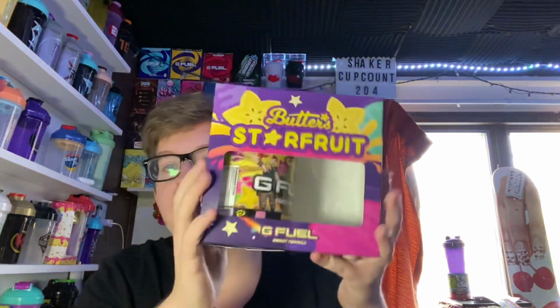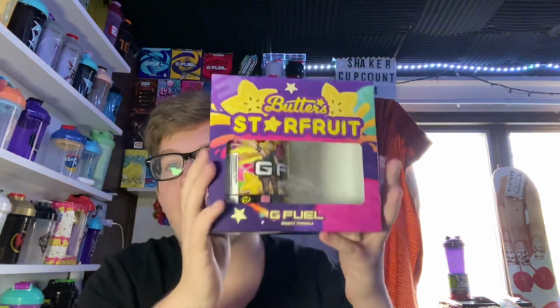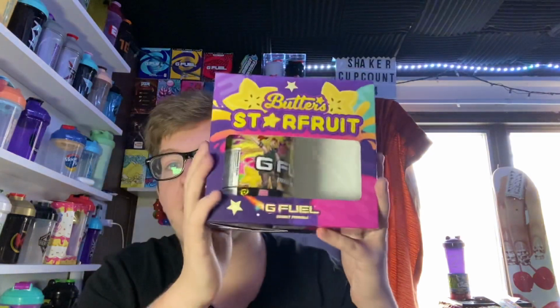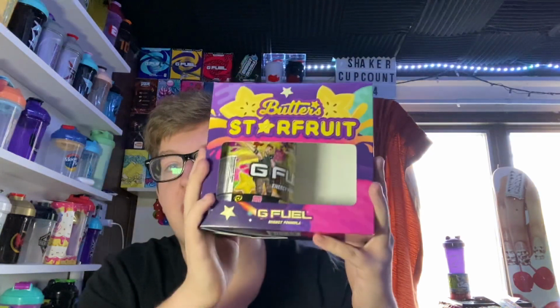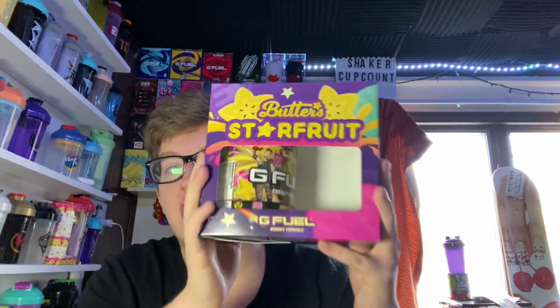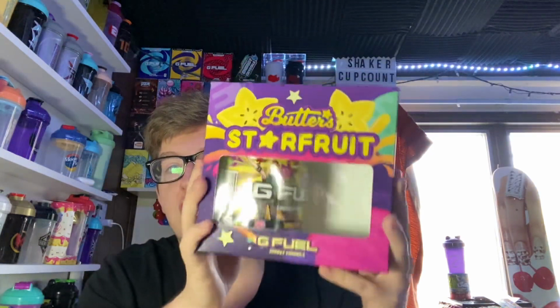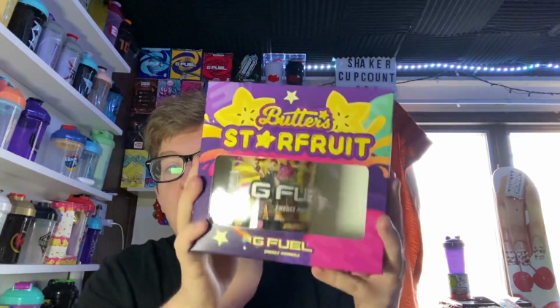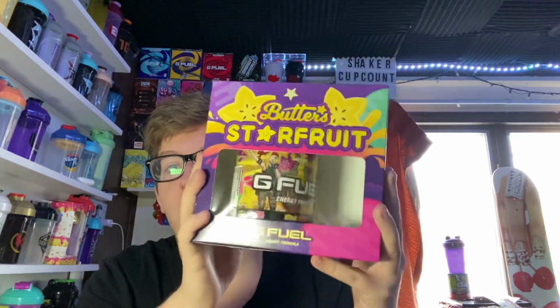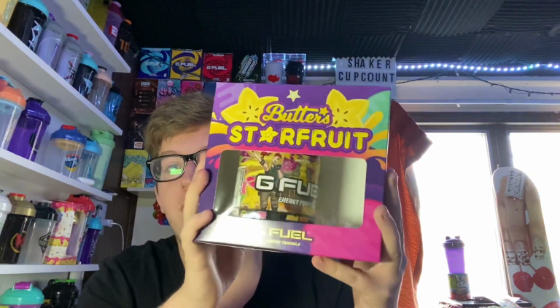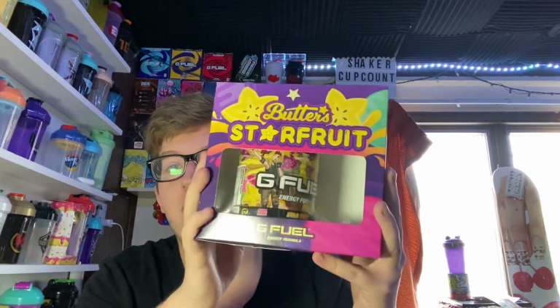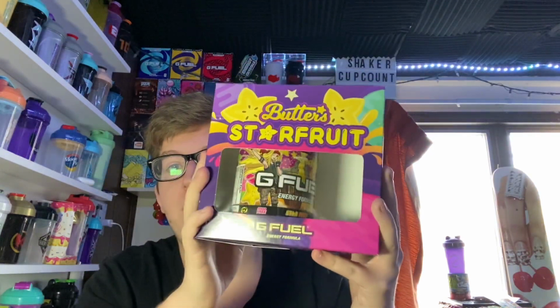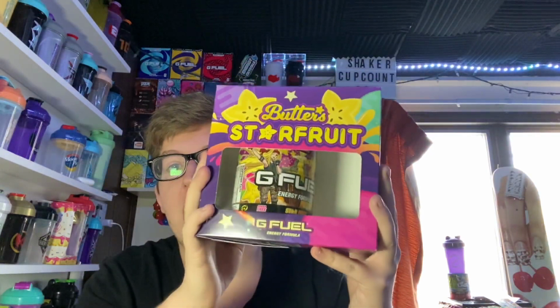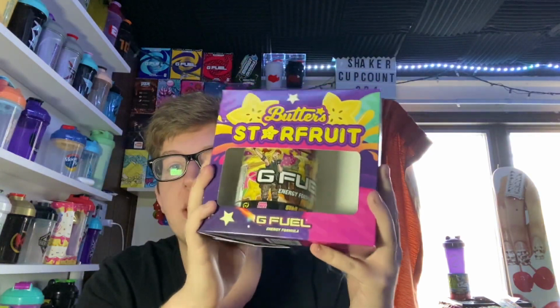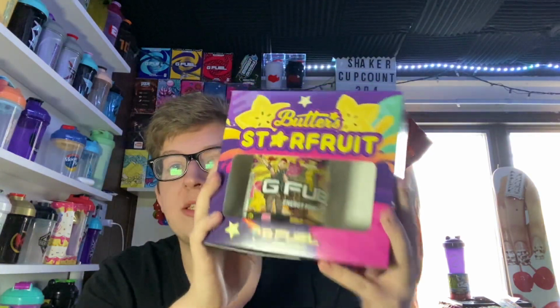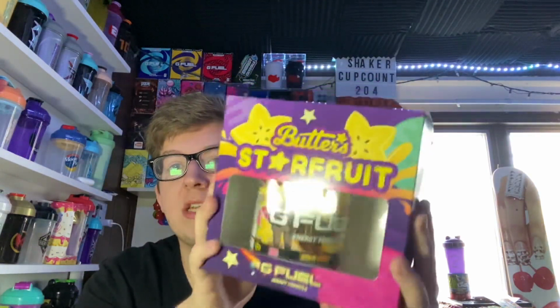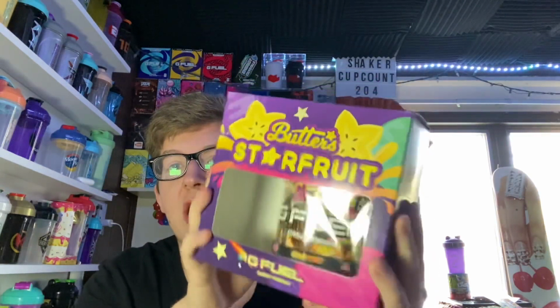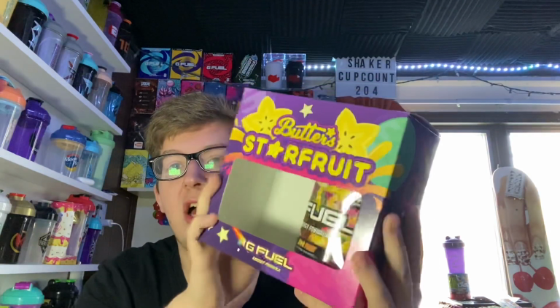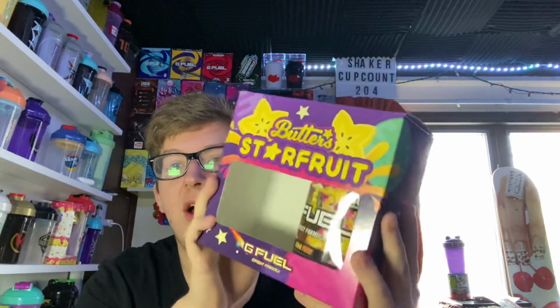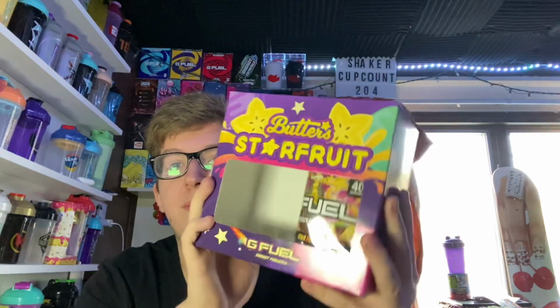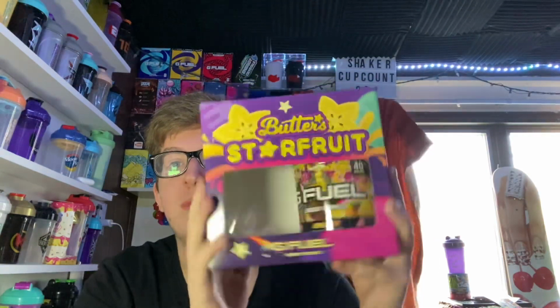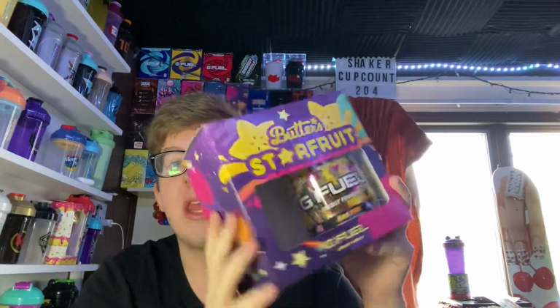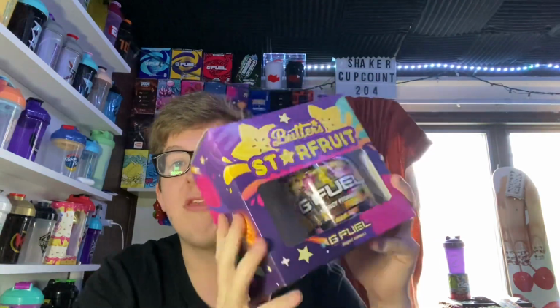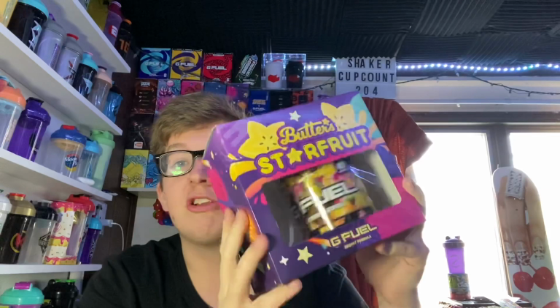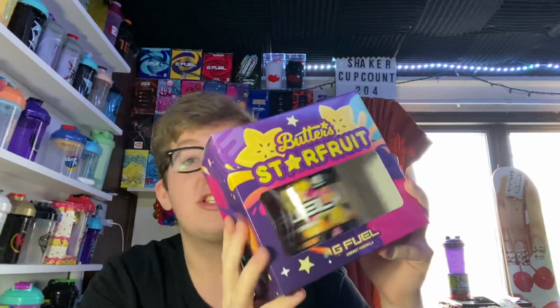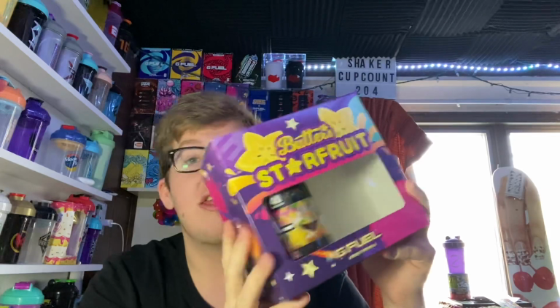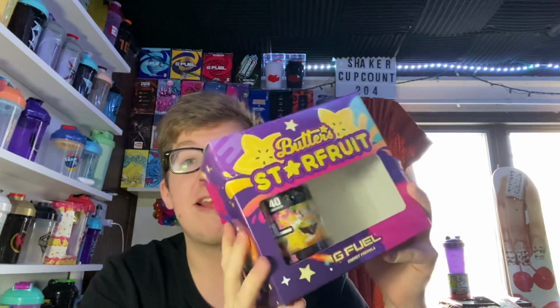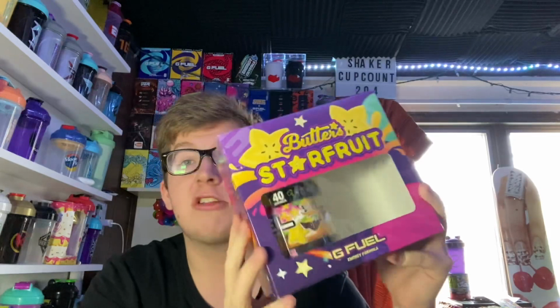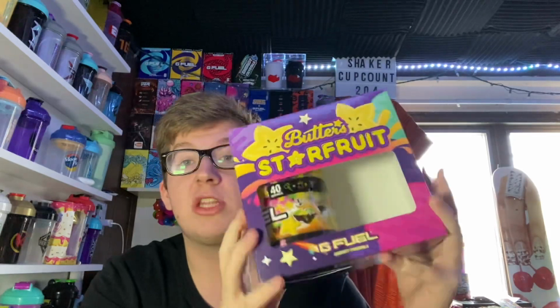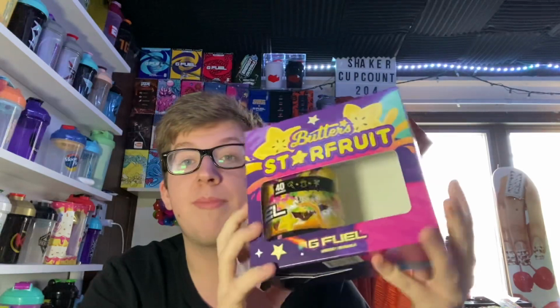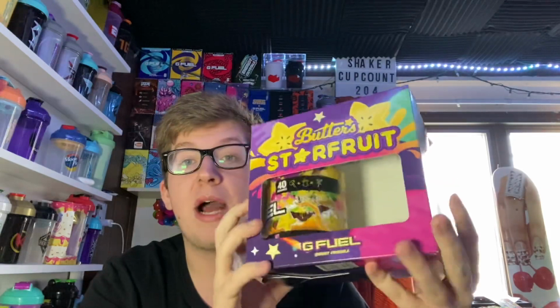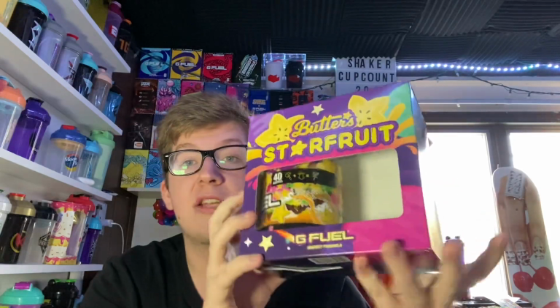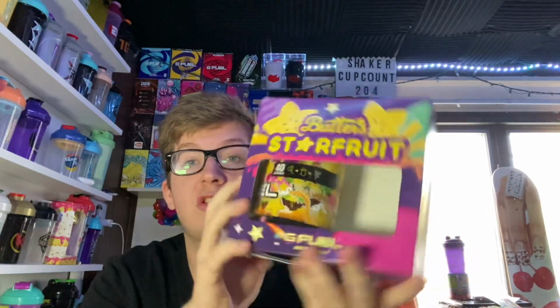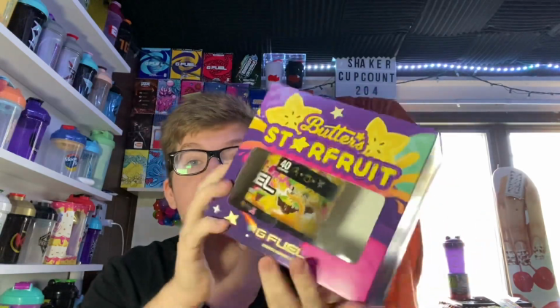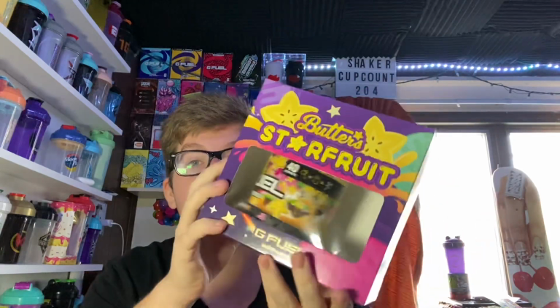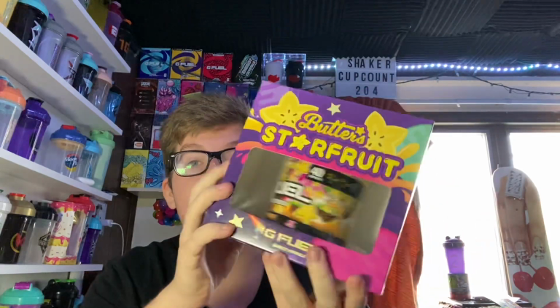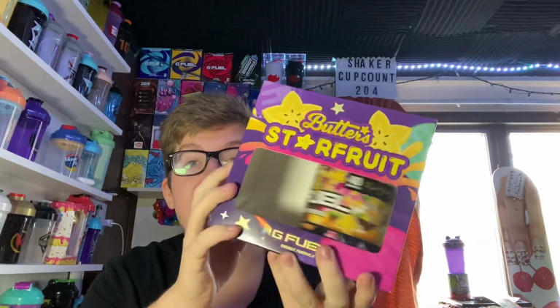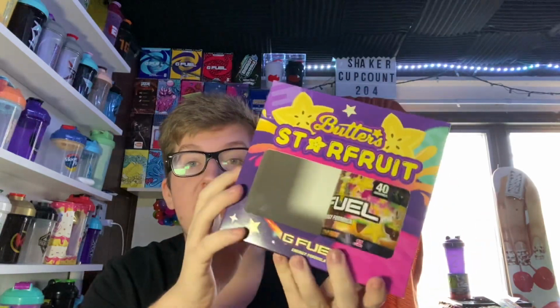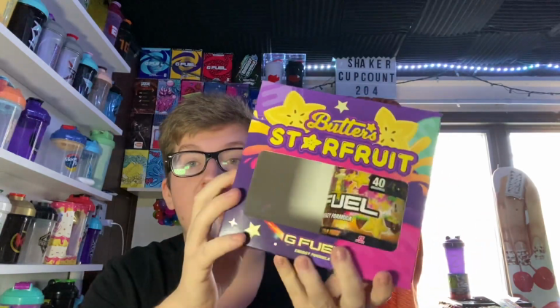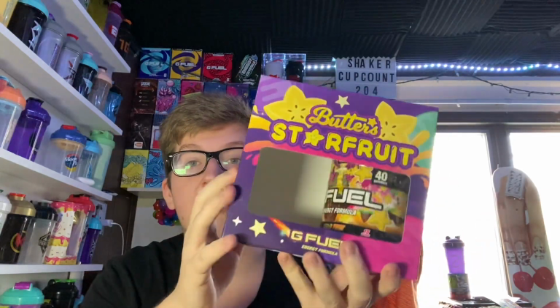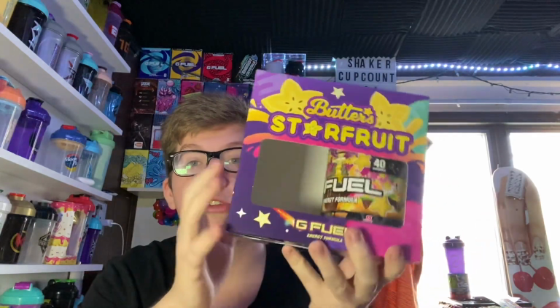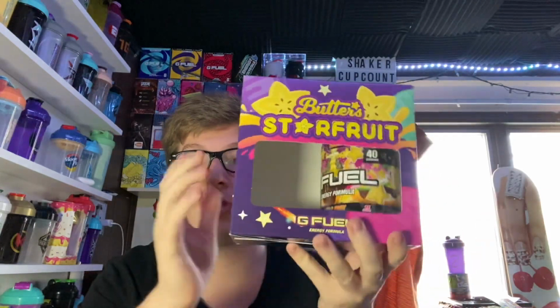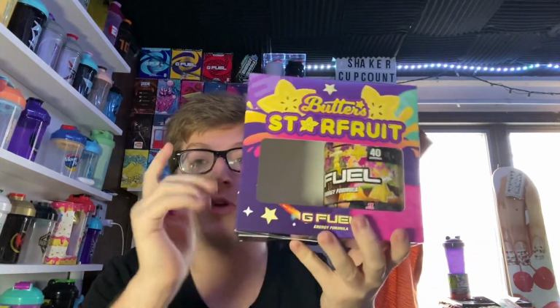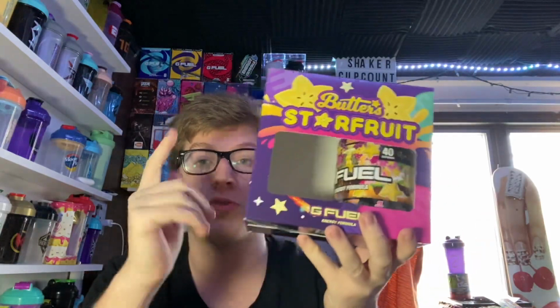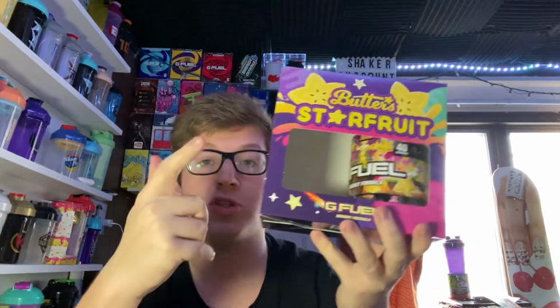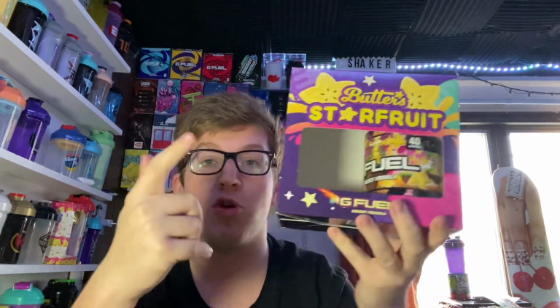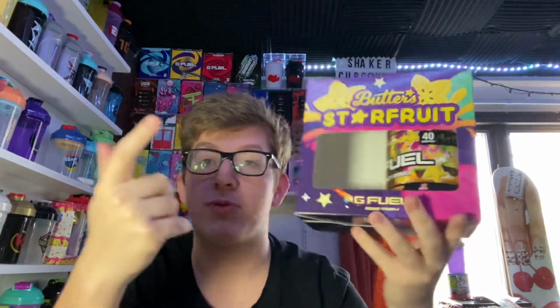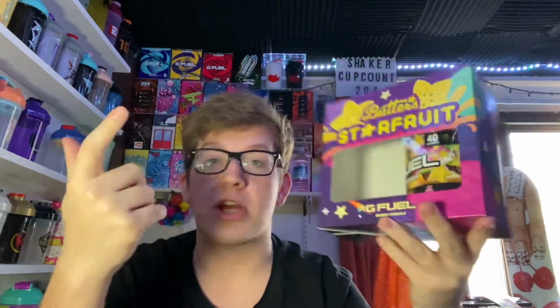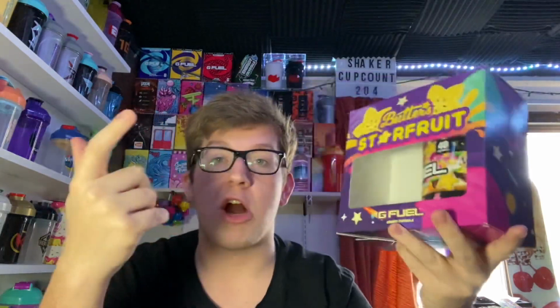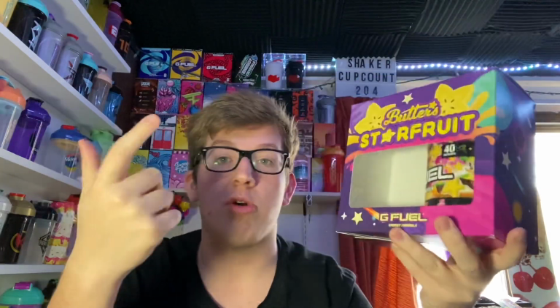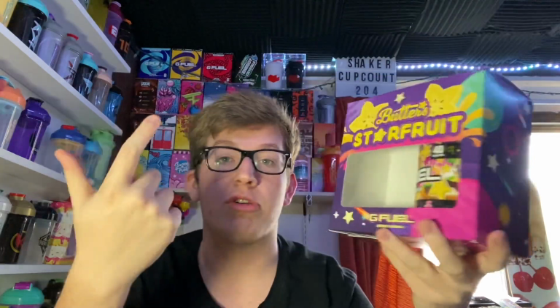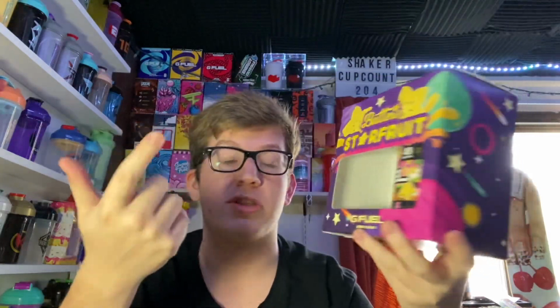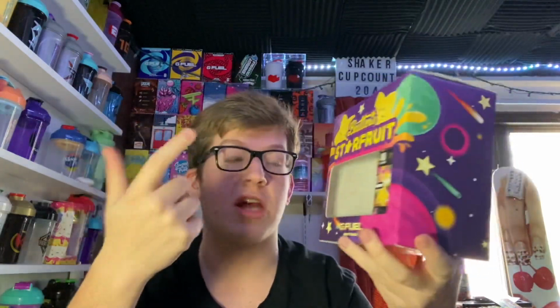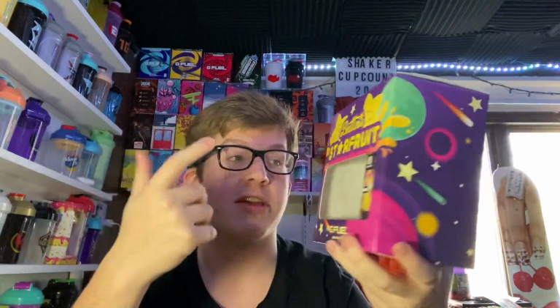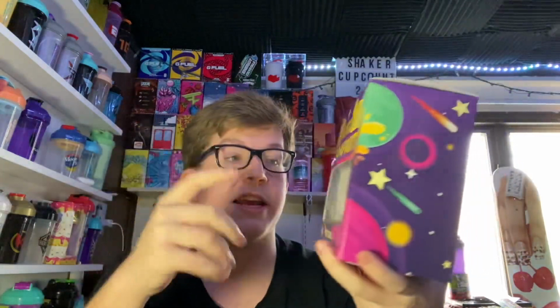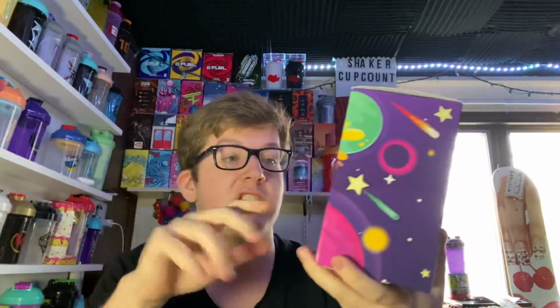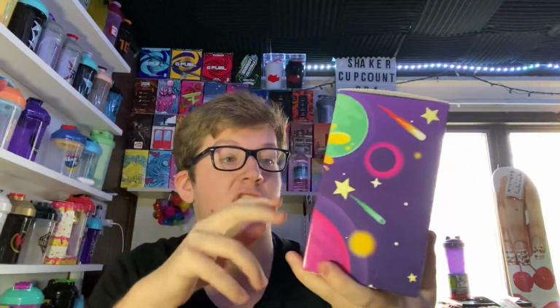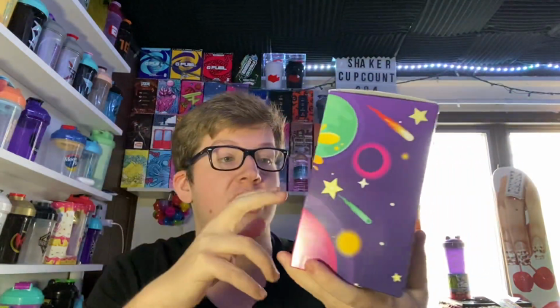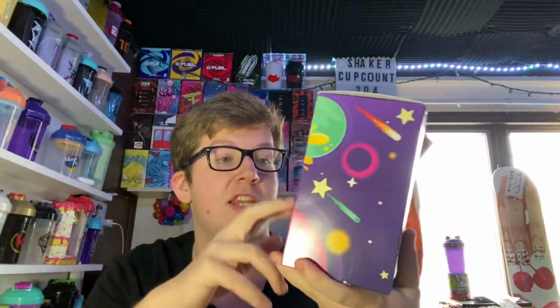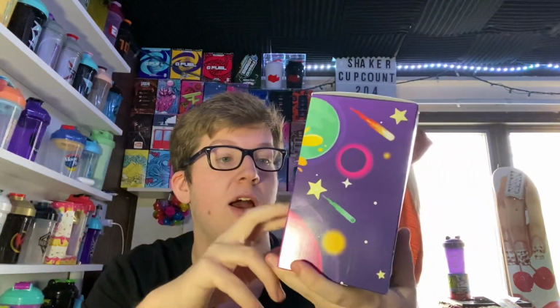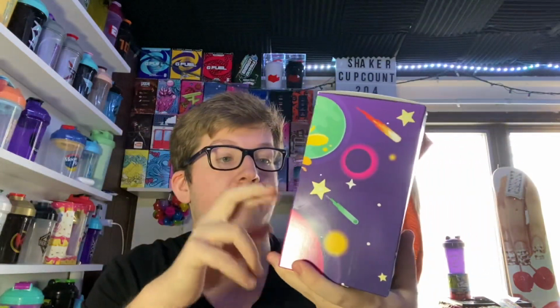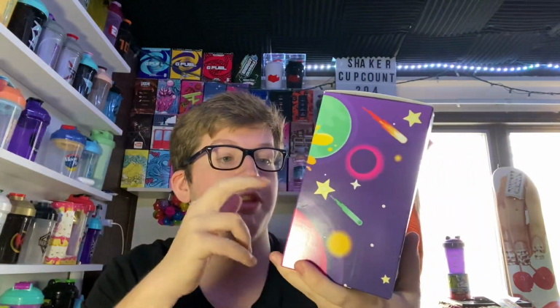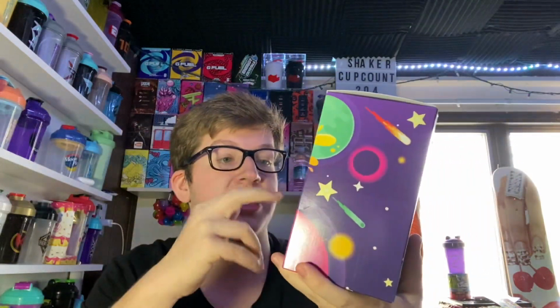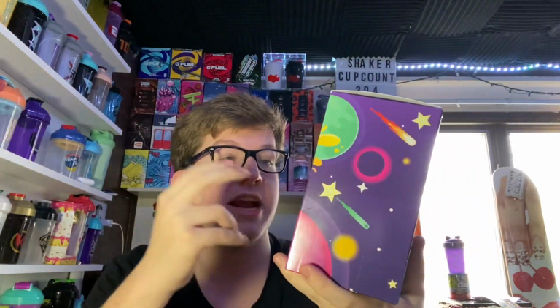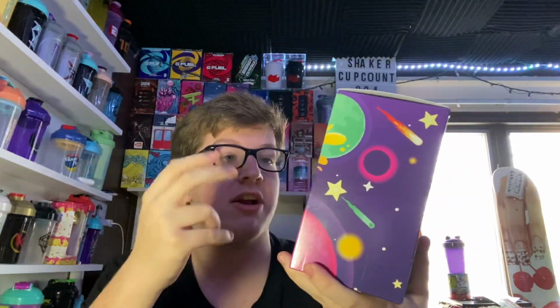Now I have an extra Starfruit box. There's nothing else in the box — there's no sticker, no scoop. There's nothing. It's just the tub and the Shaker.